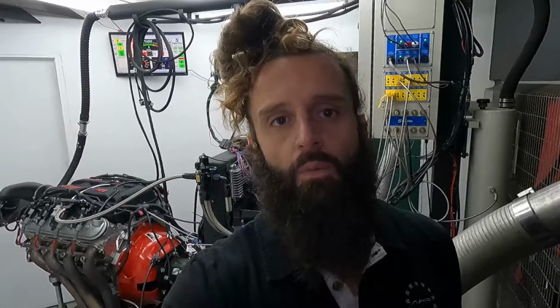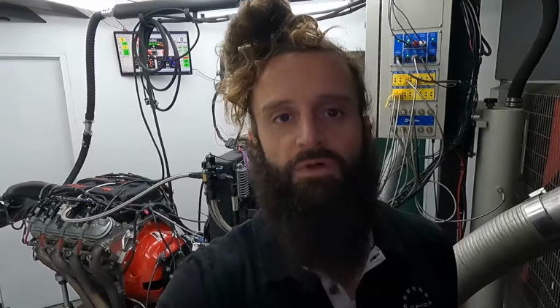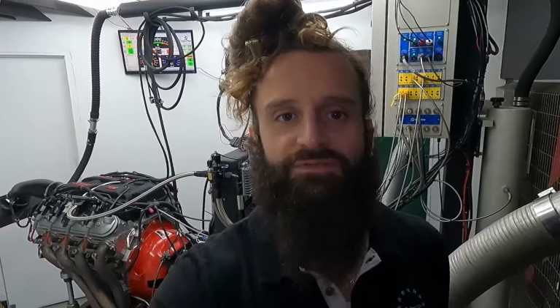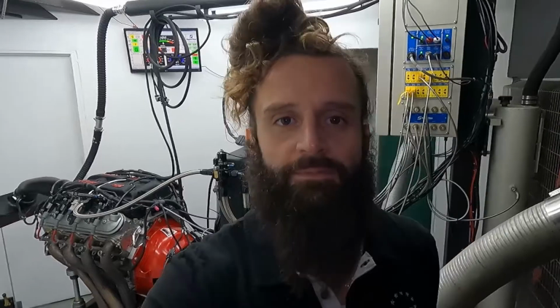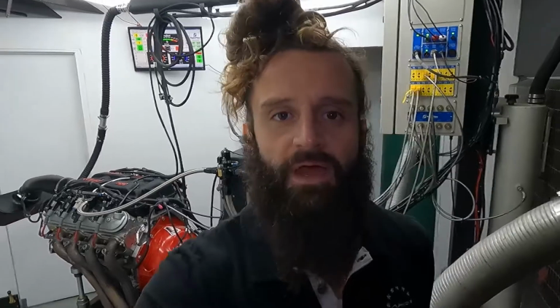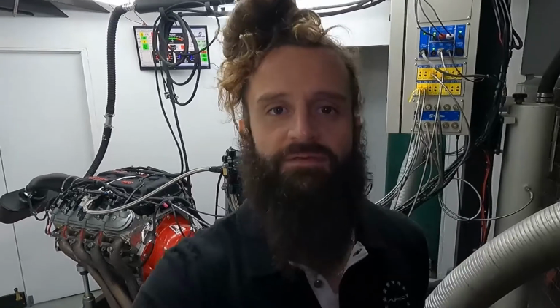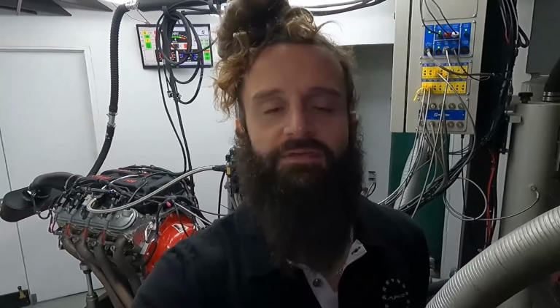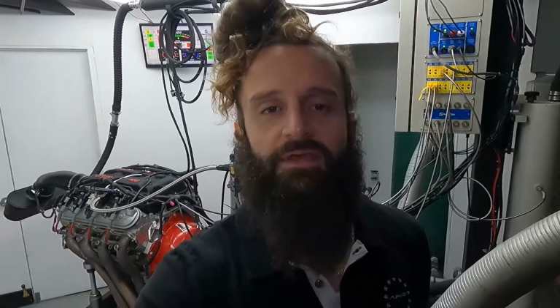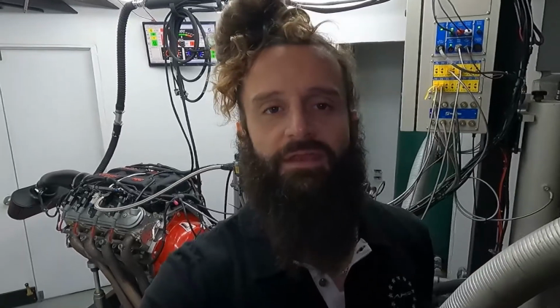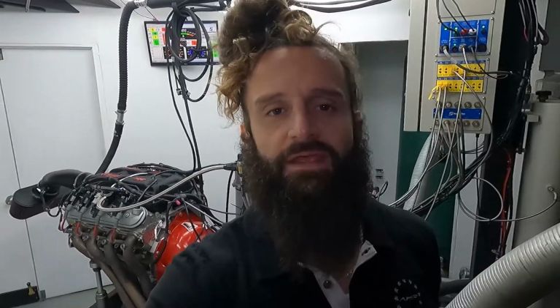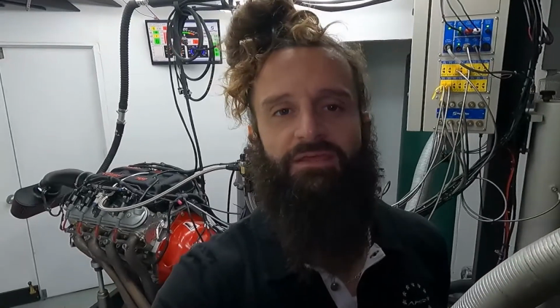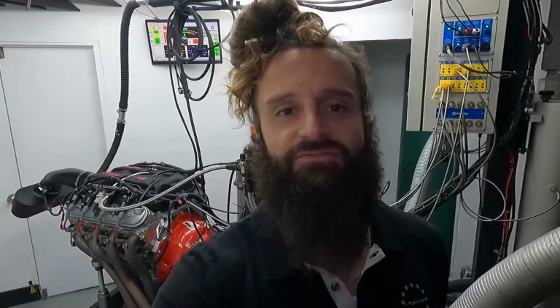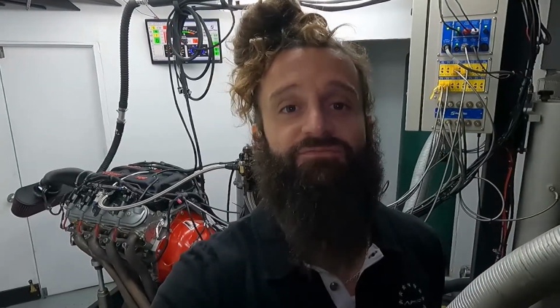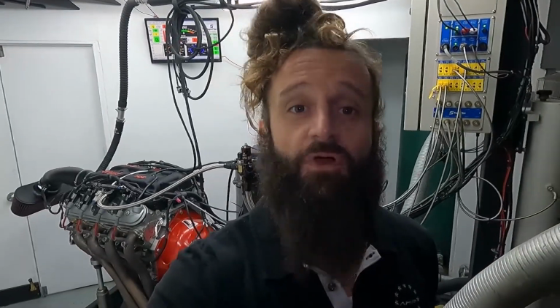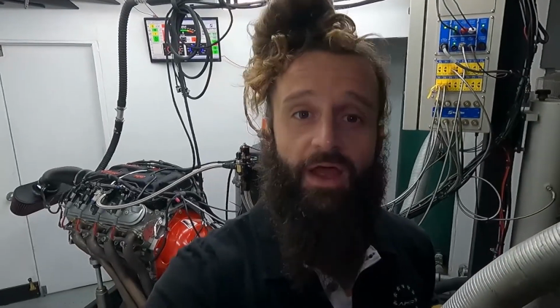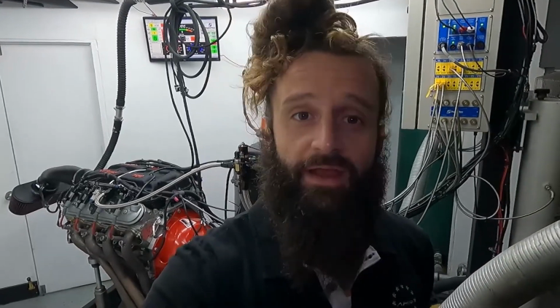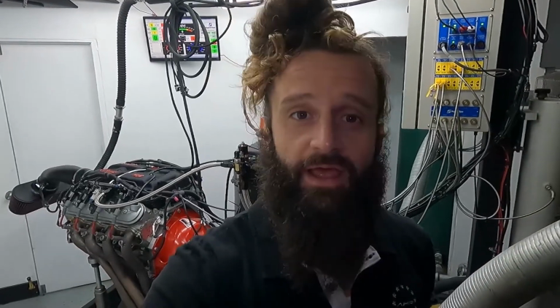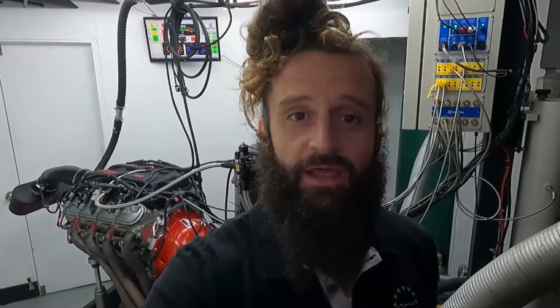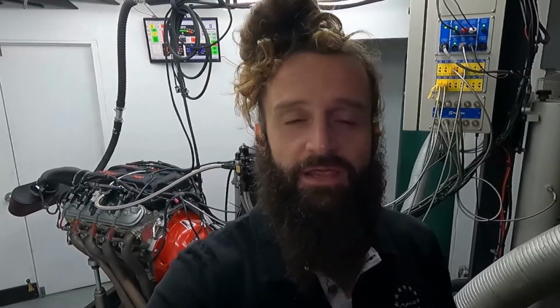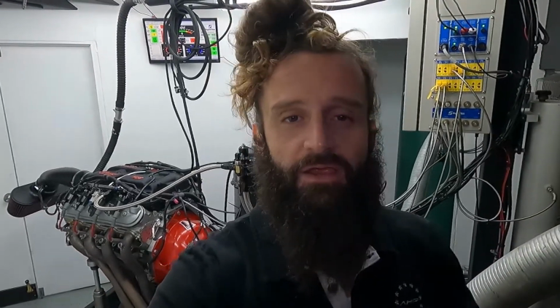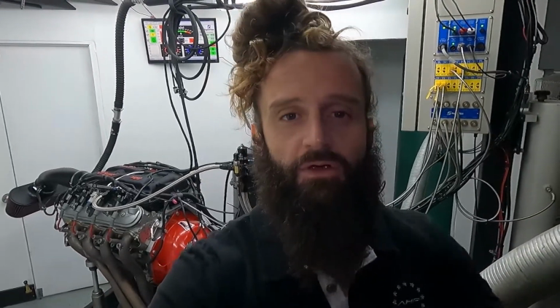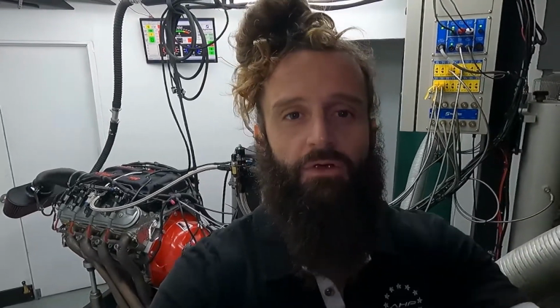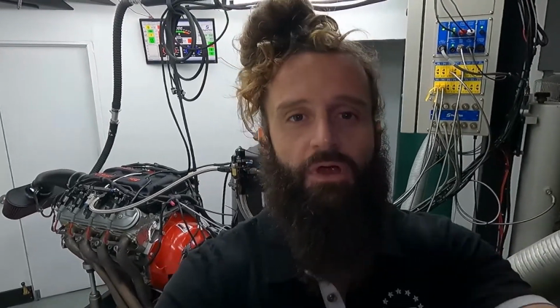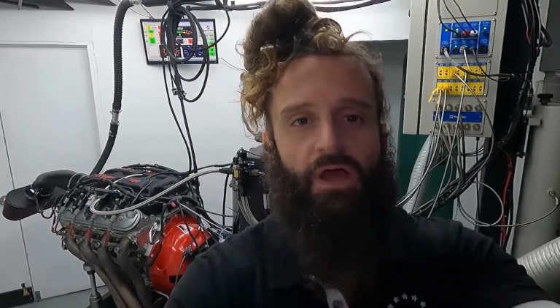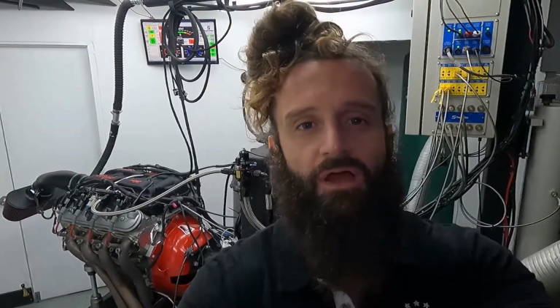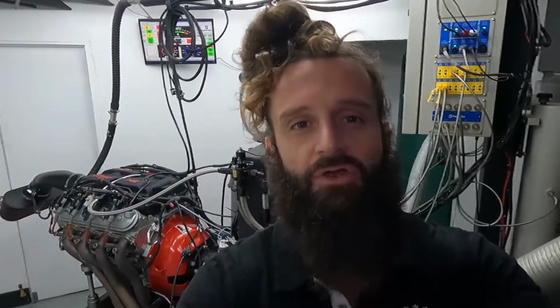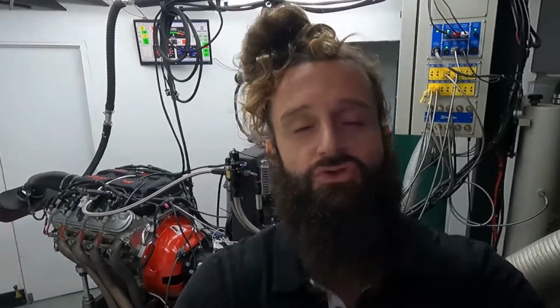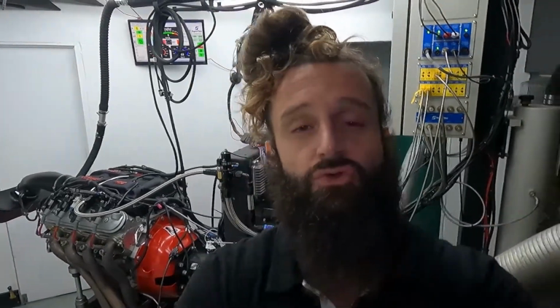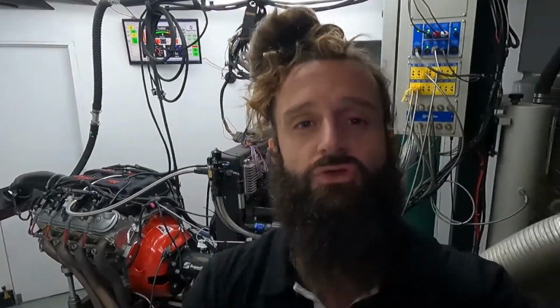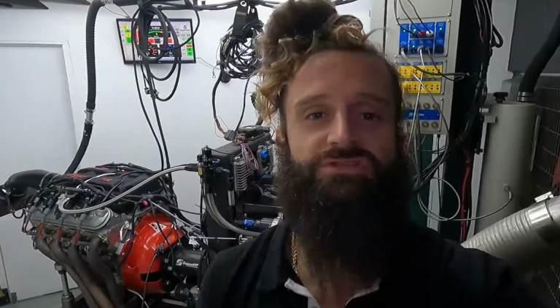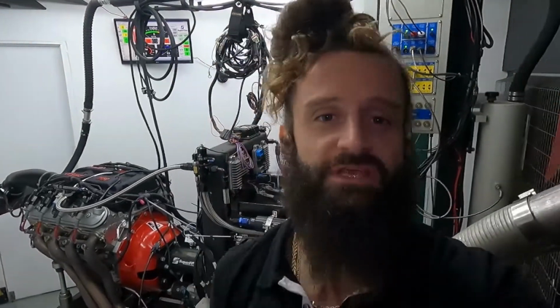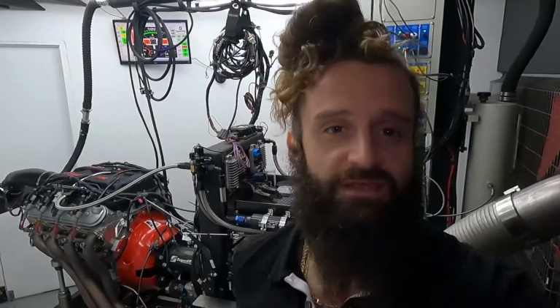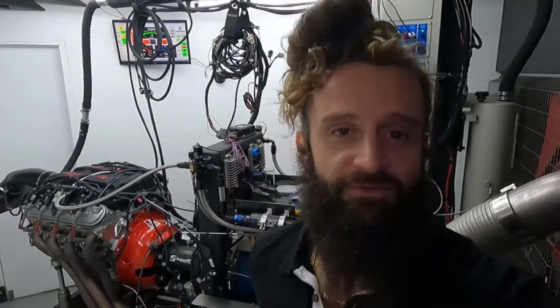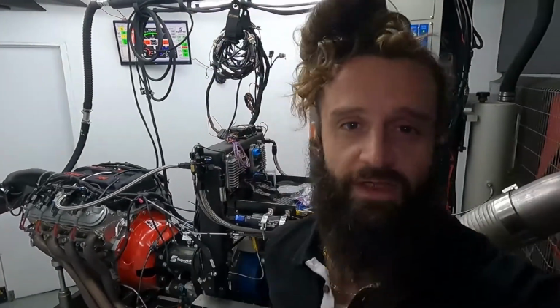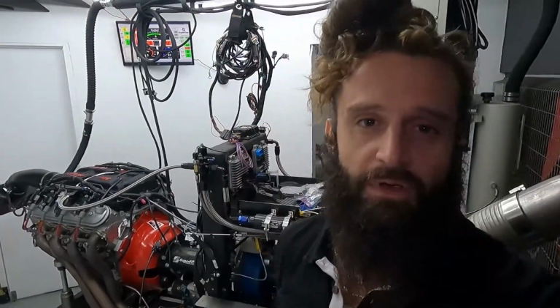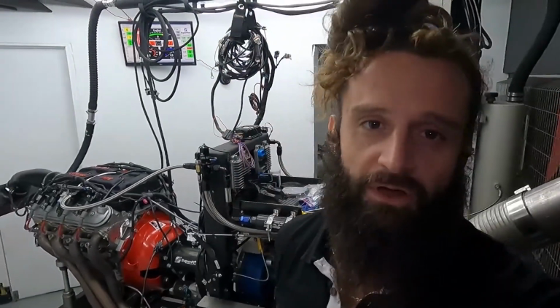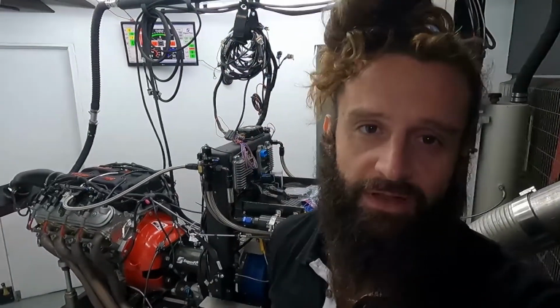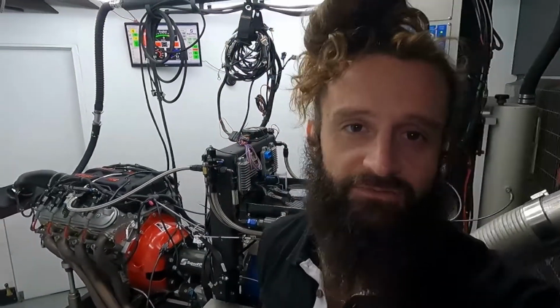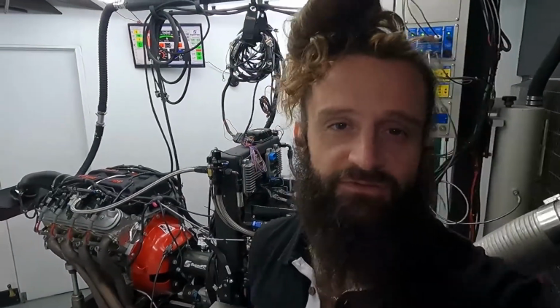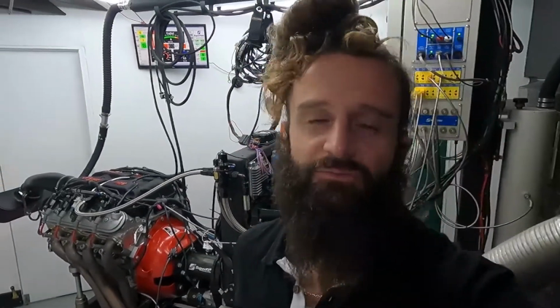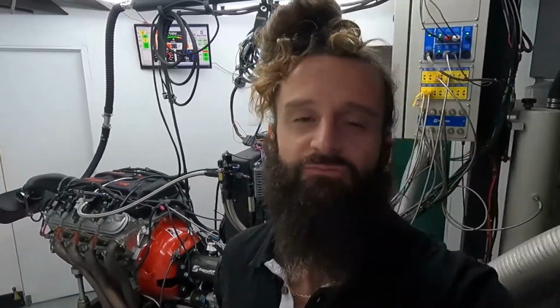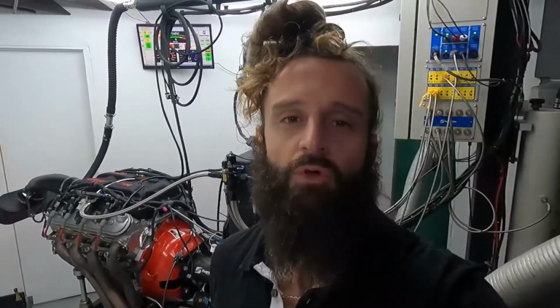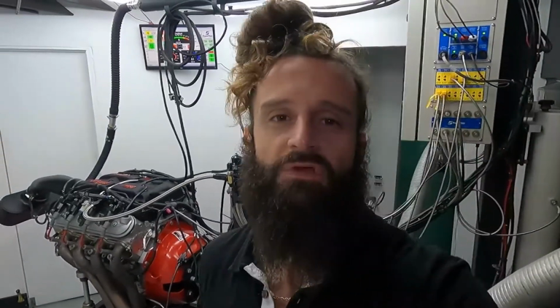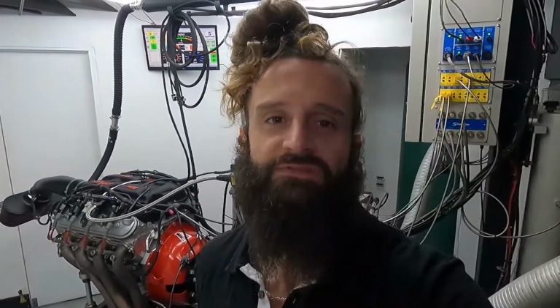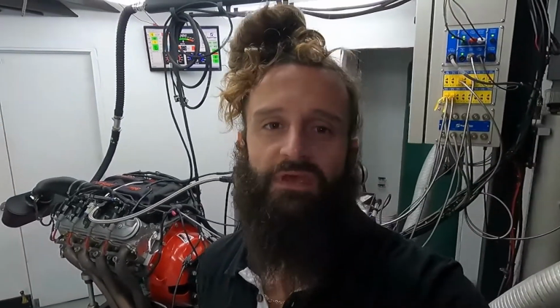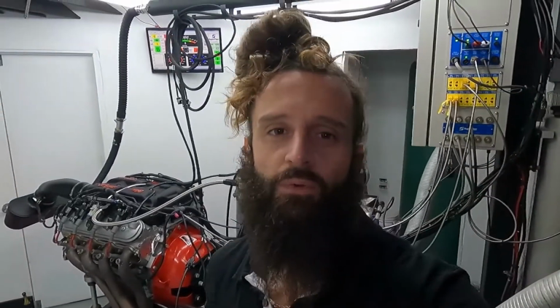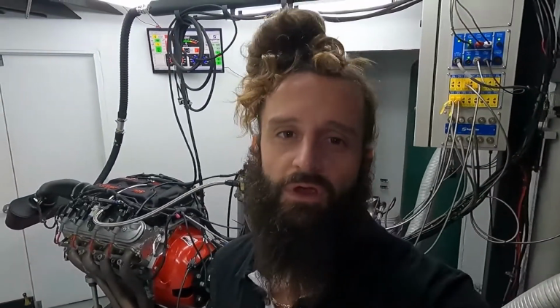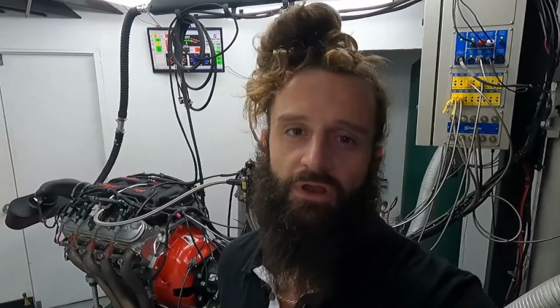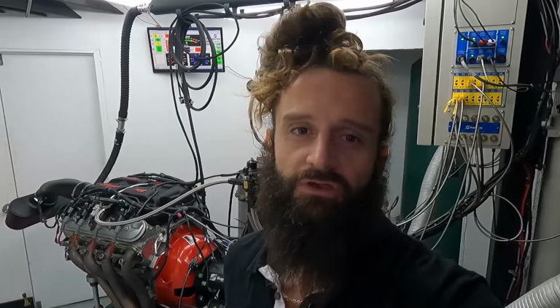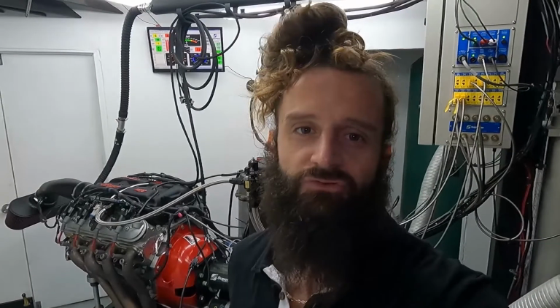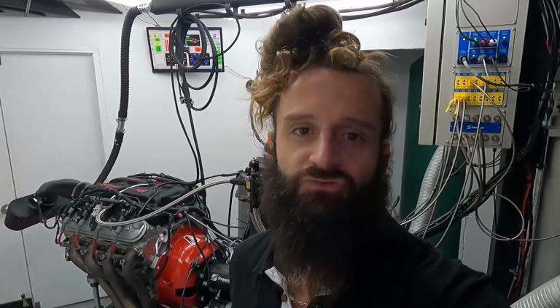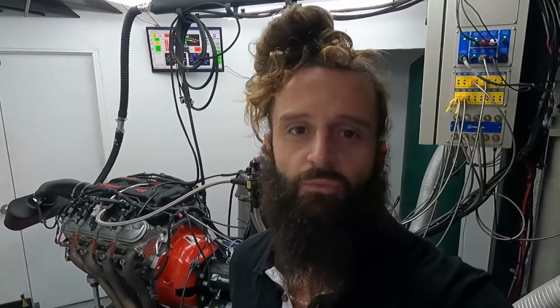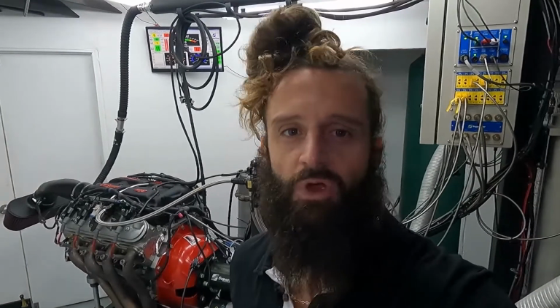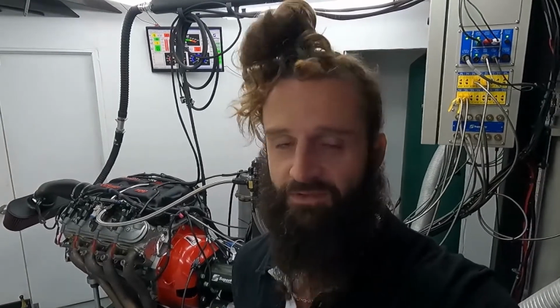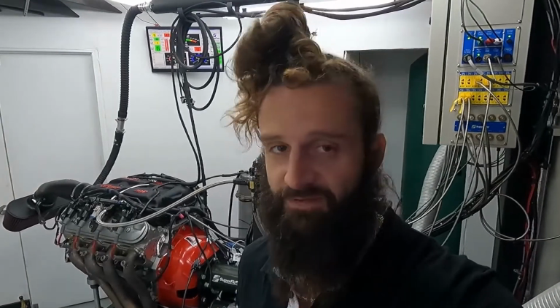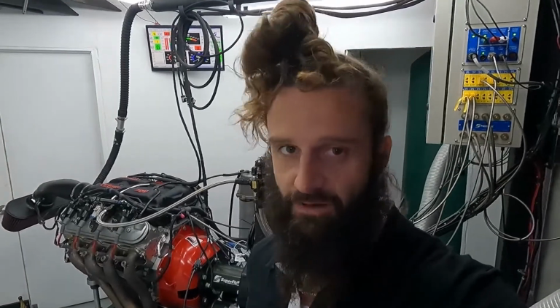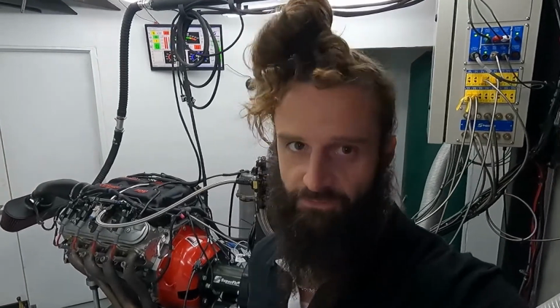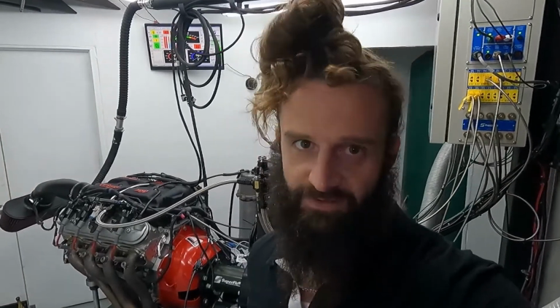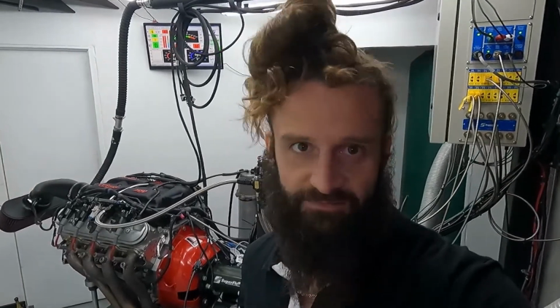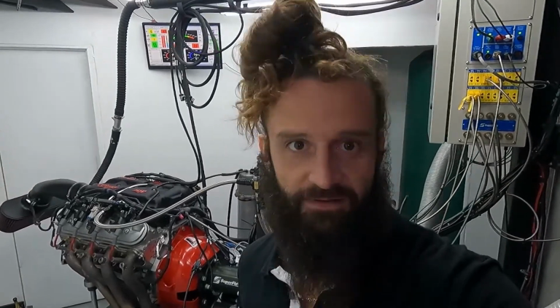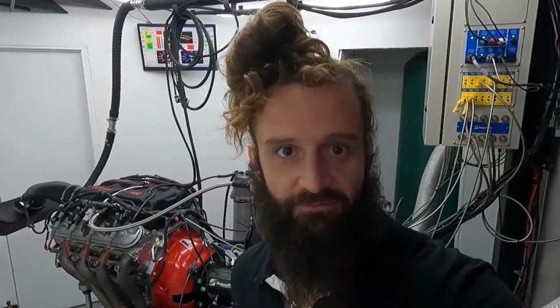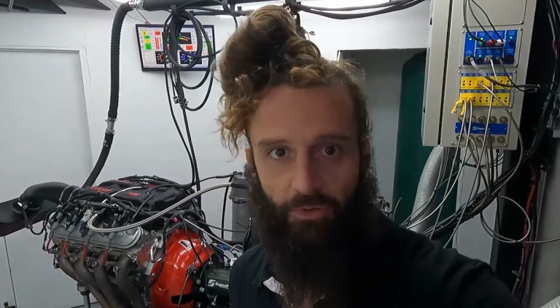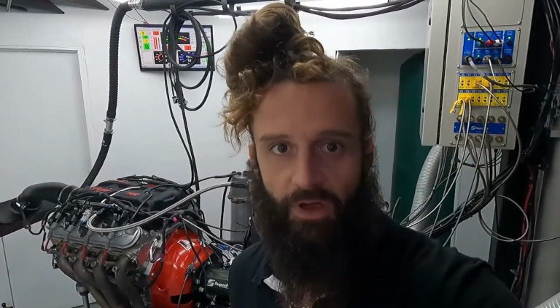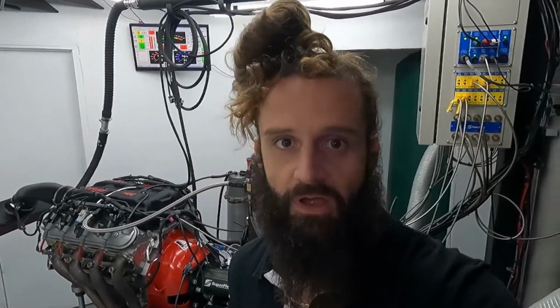What's up guys? It is Friday here, New Year's Eve at American Heritage Performance, and we are going to do some quick dyno testing for you.